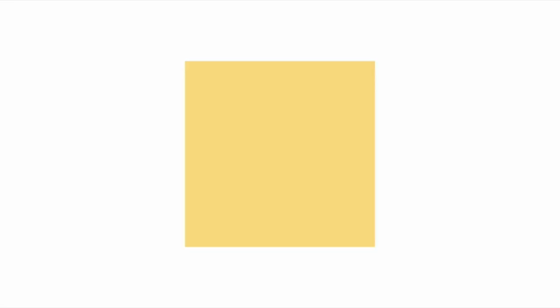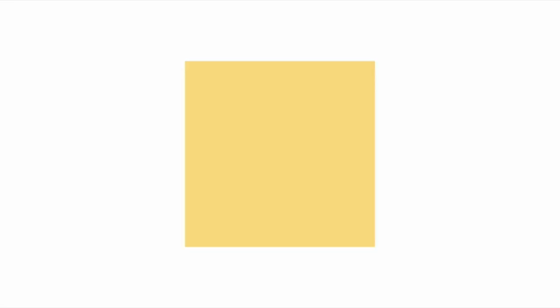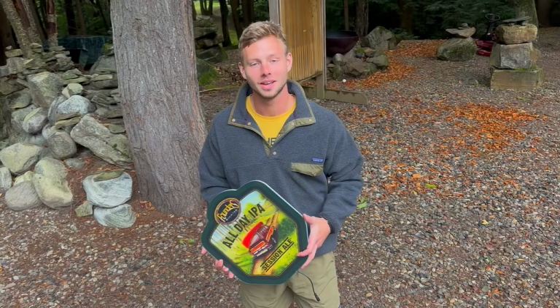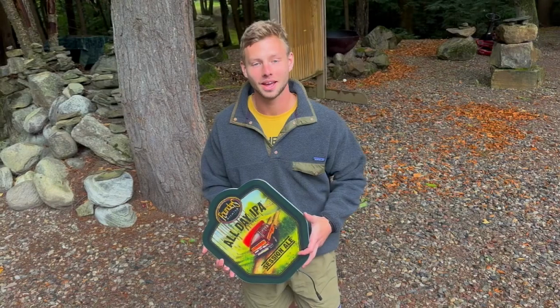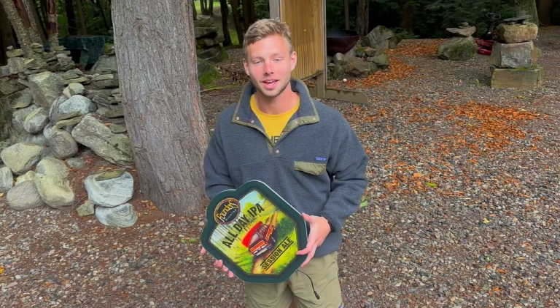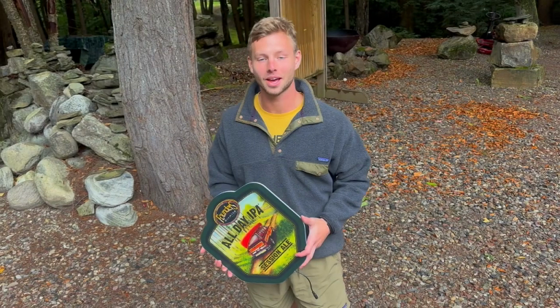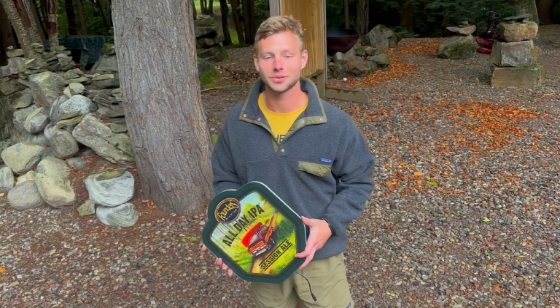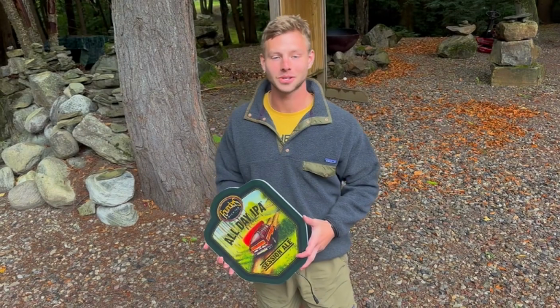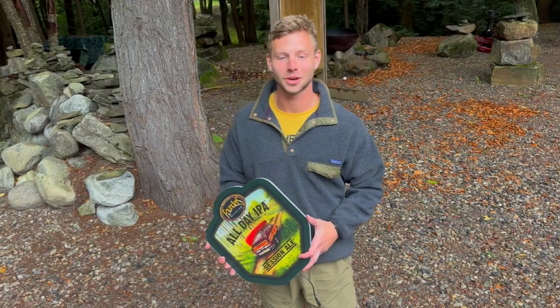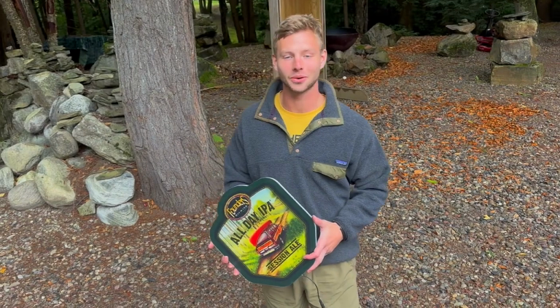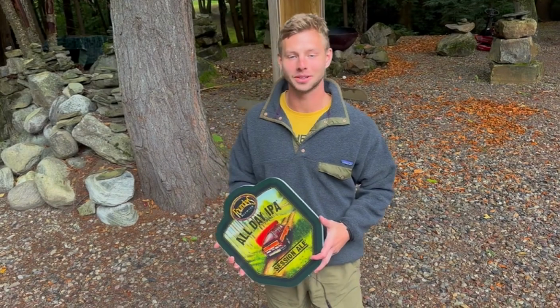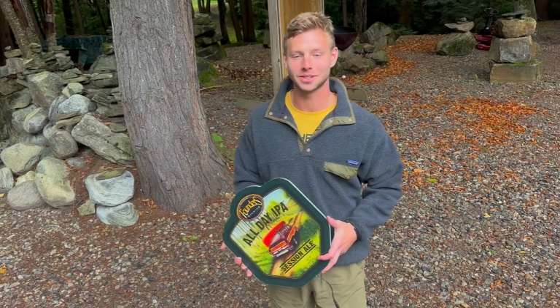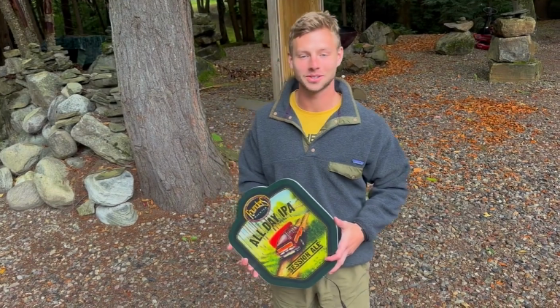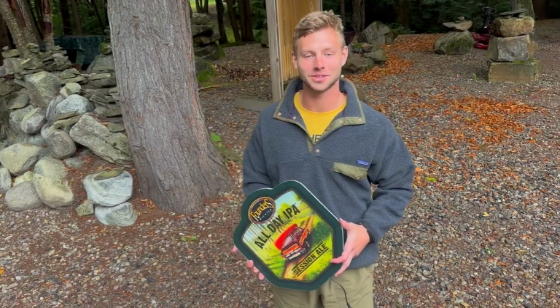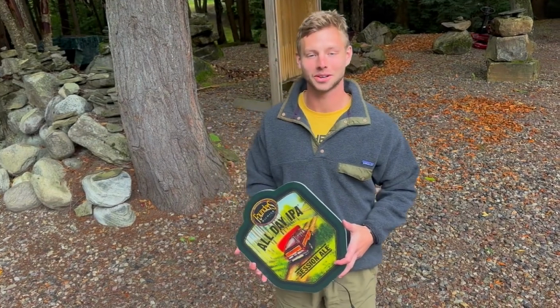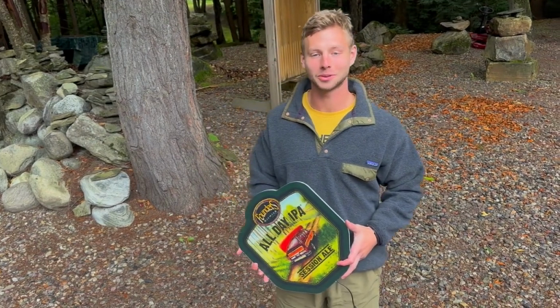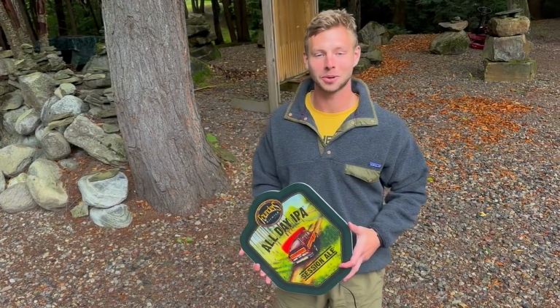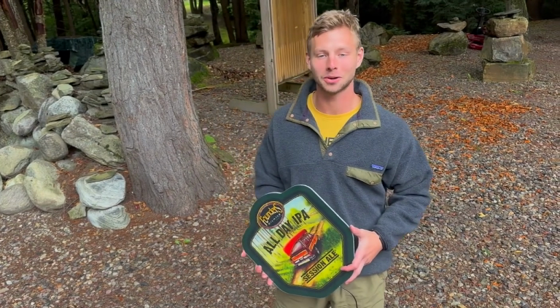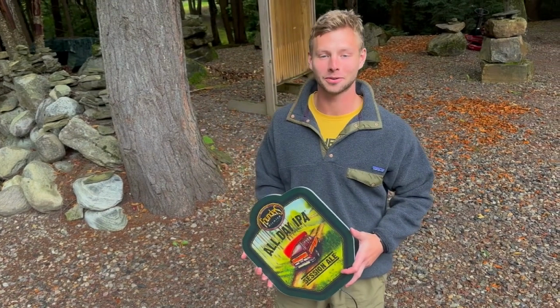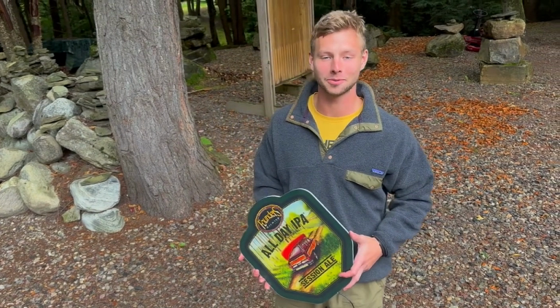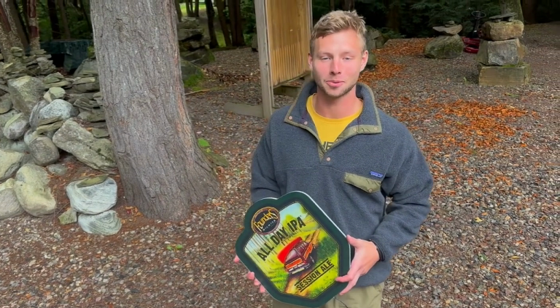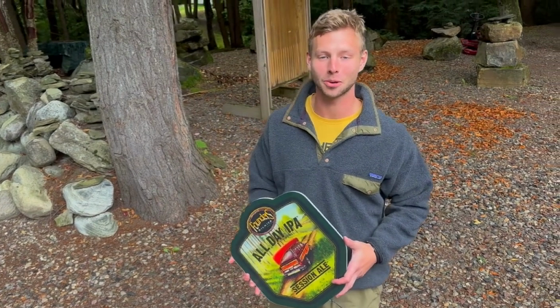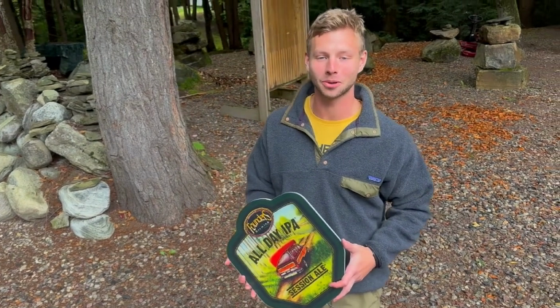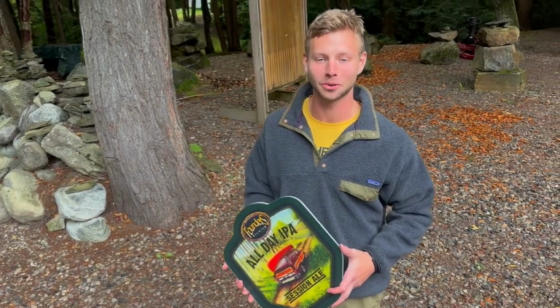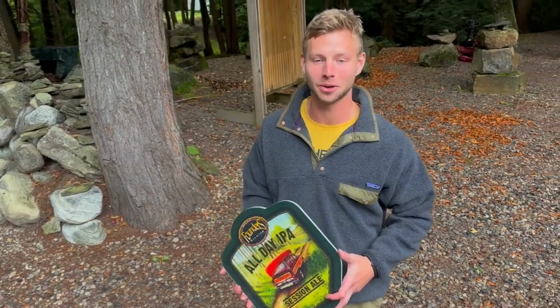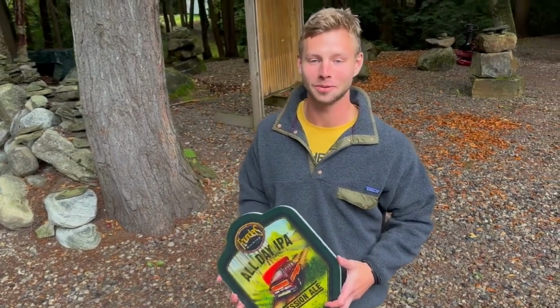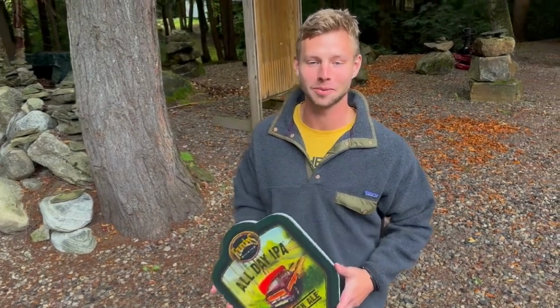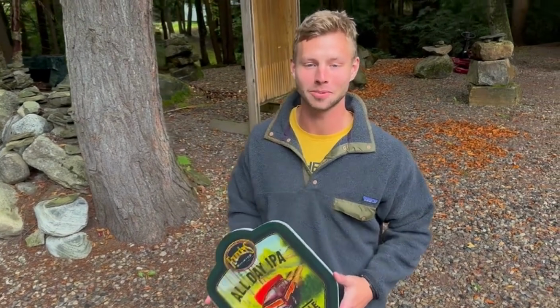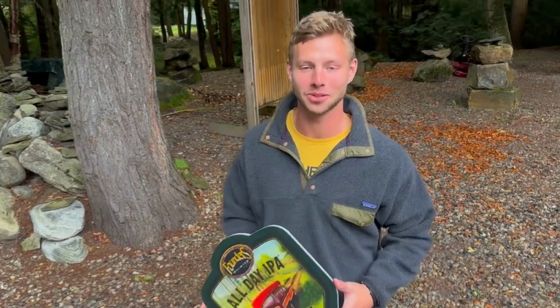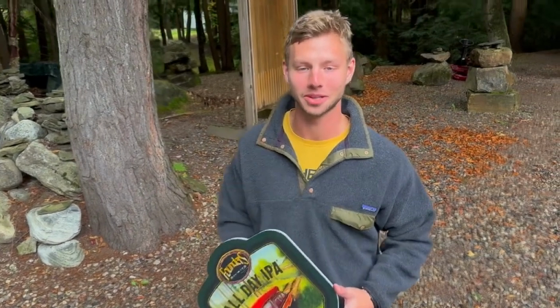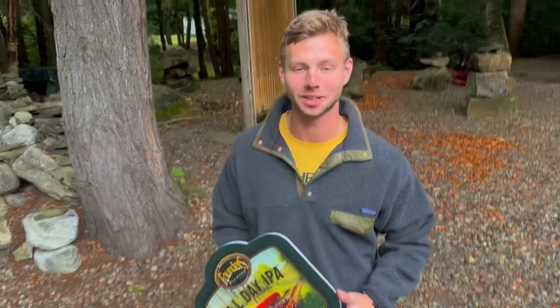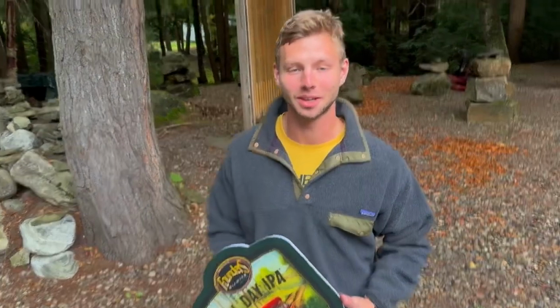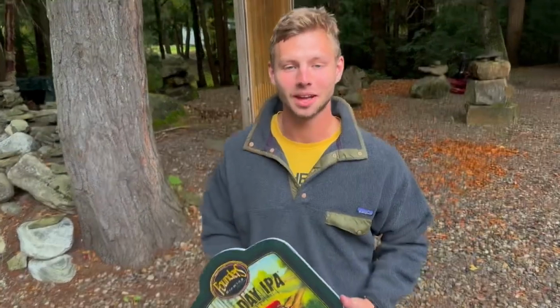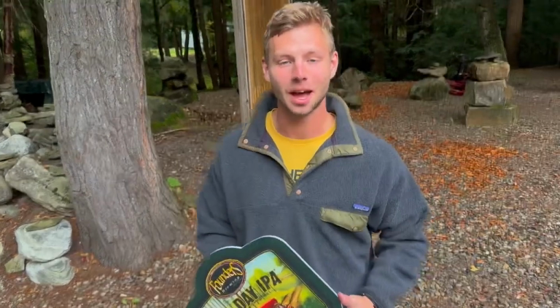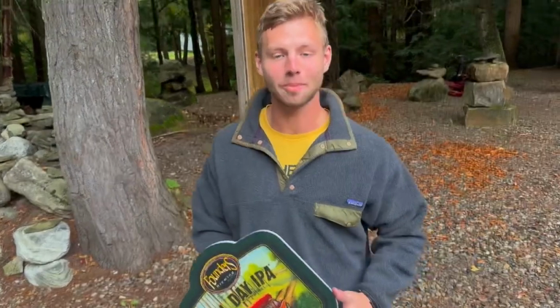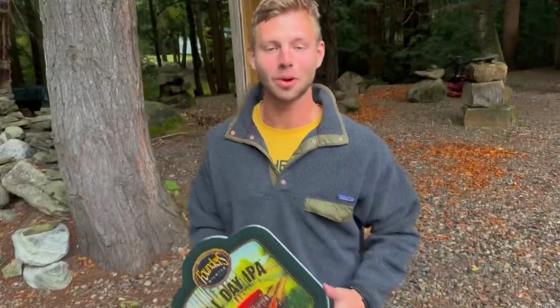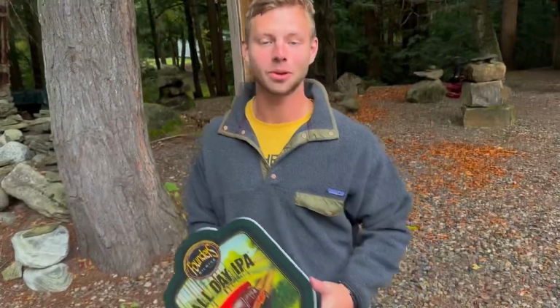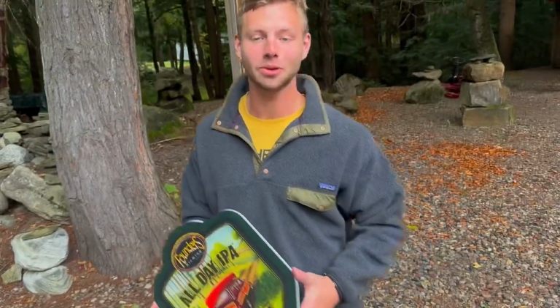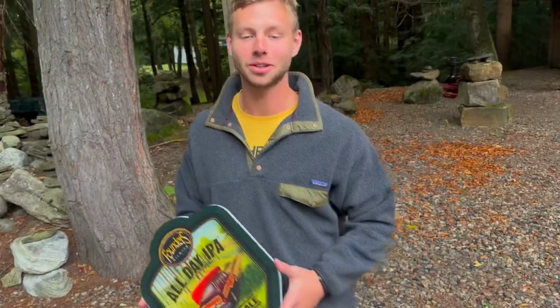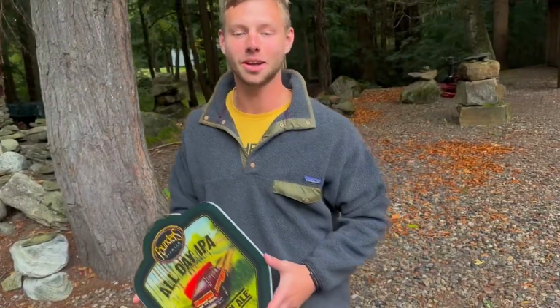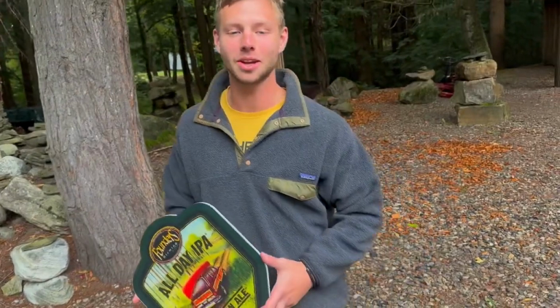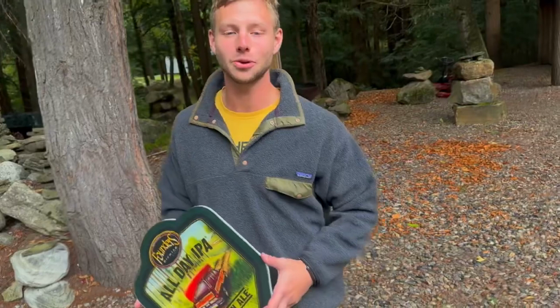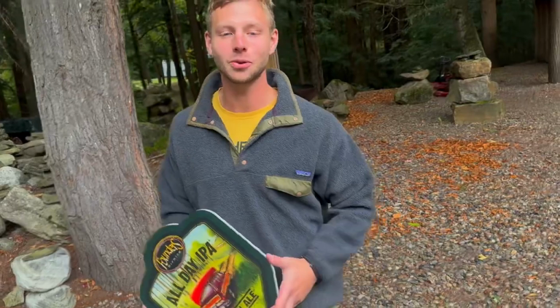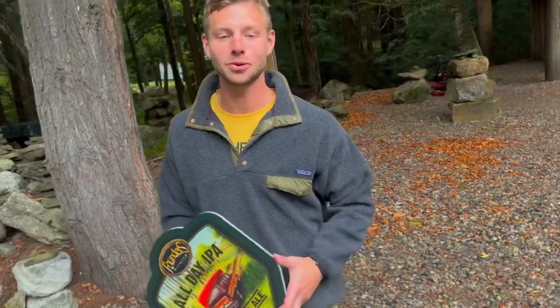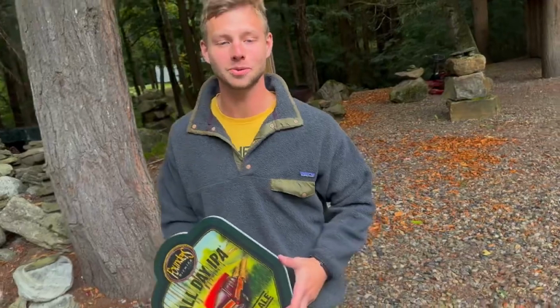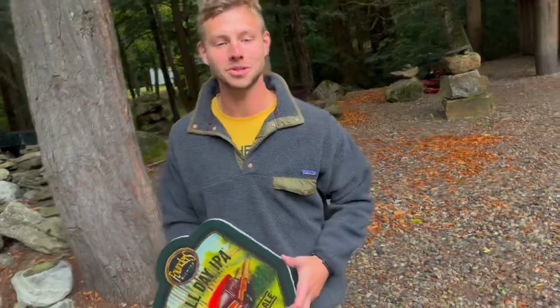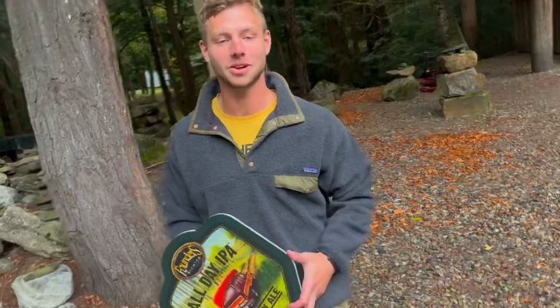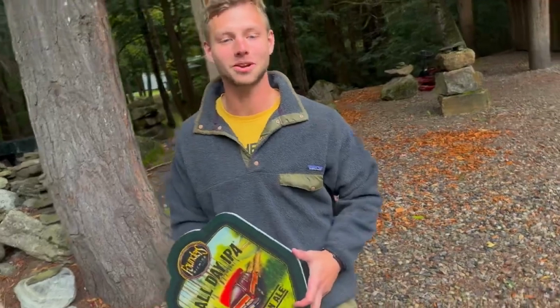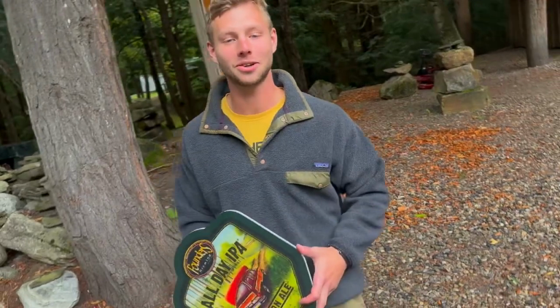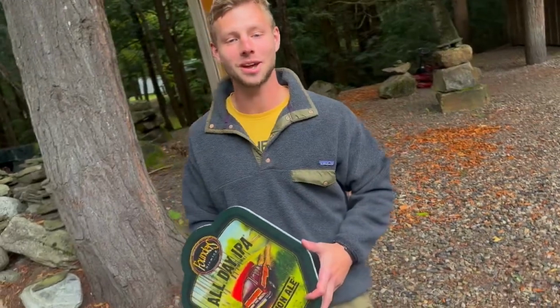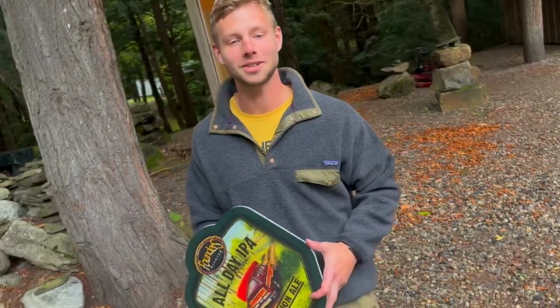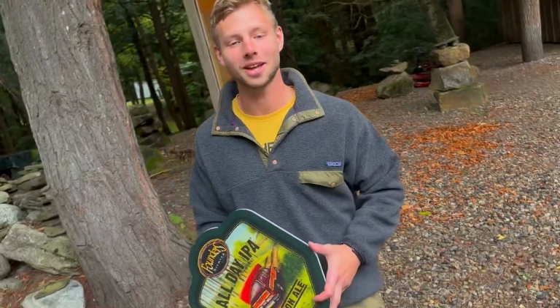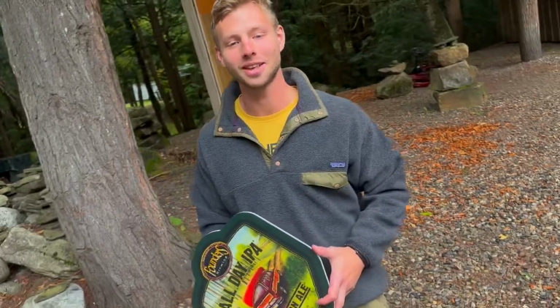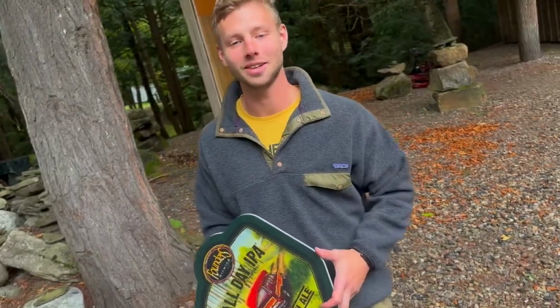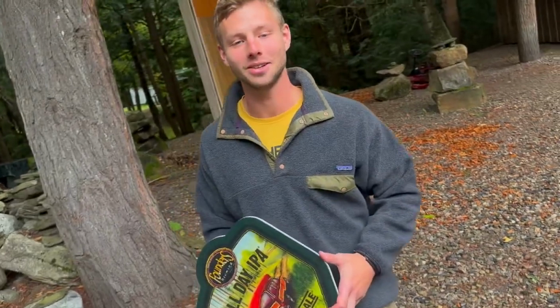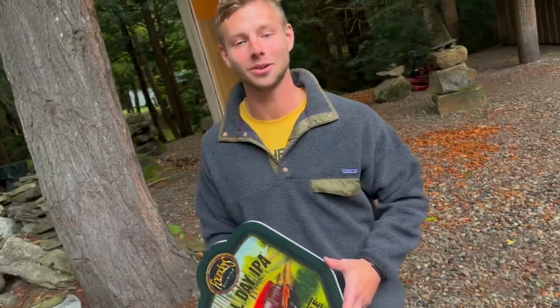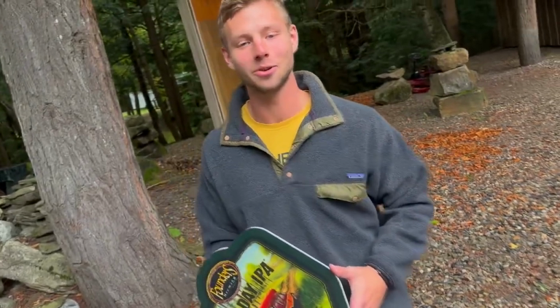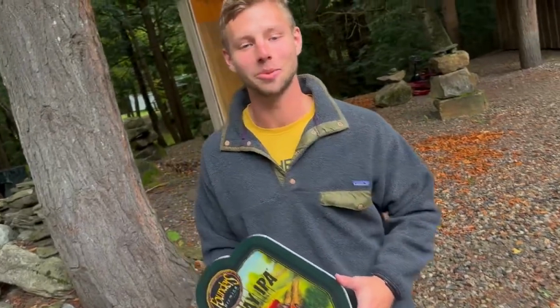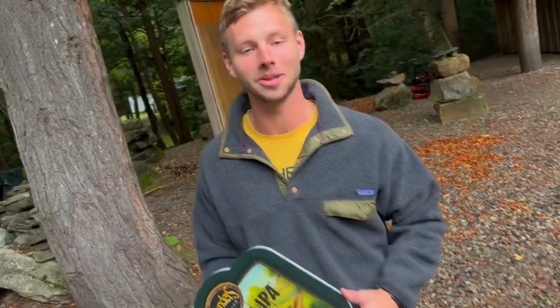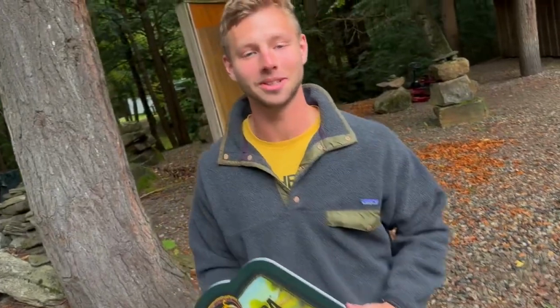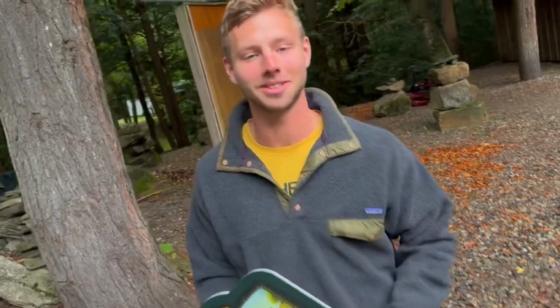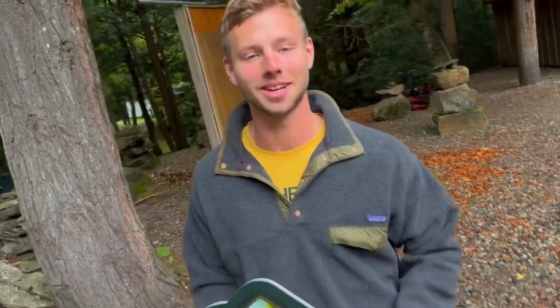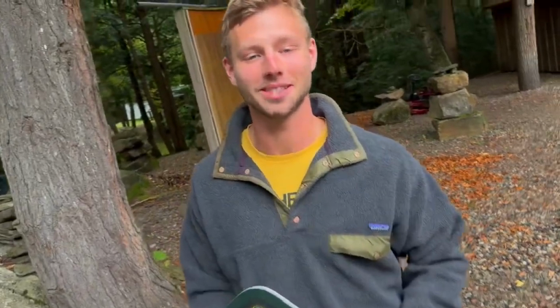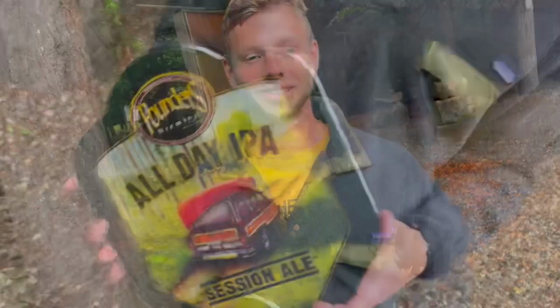Hey, how's it going? This is Dutch Baker from Bokem Creative Imaging. I'm out here today doing some standardized LED durability testing.